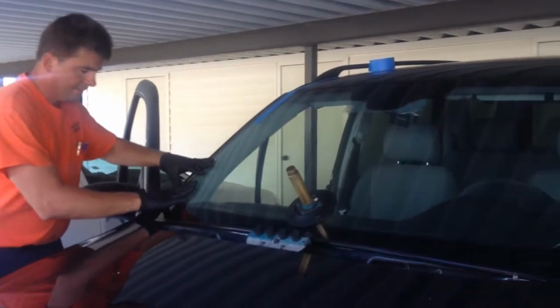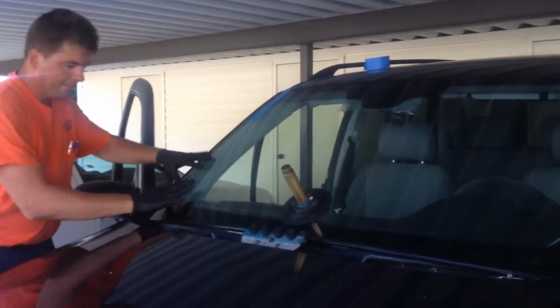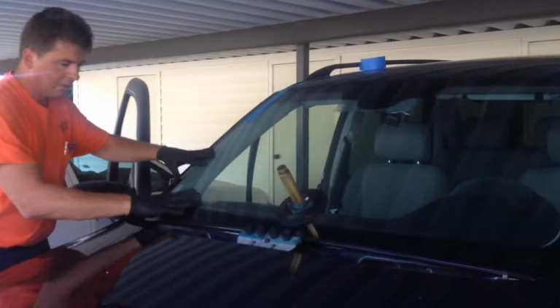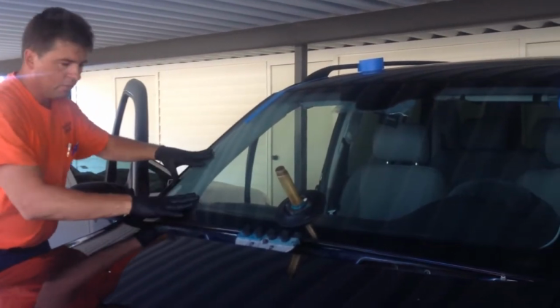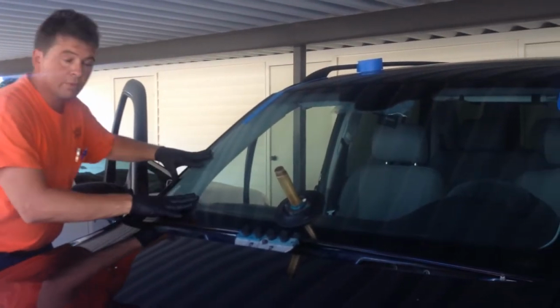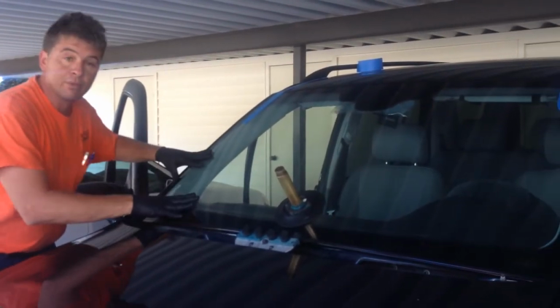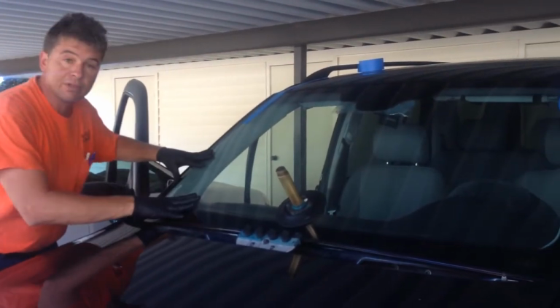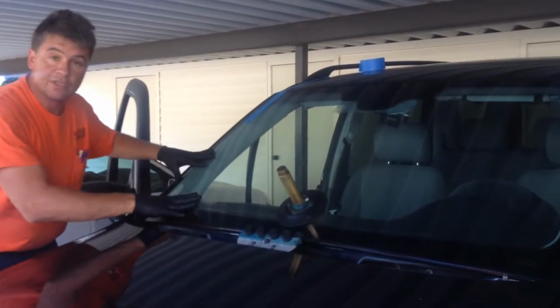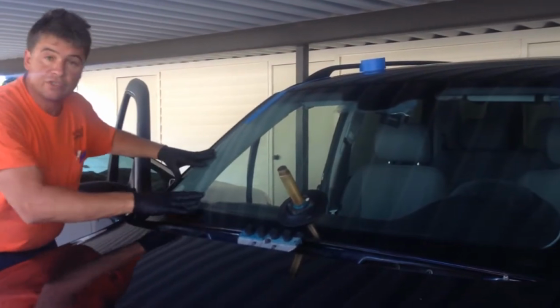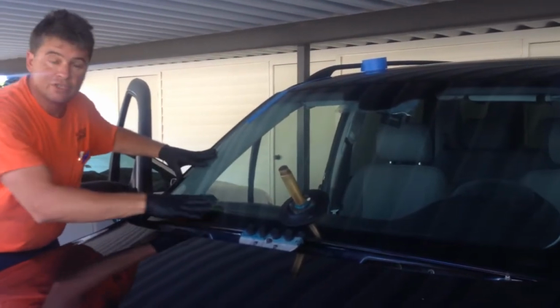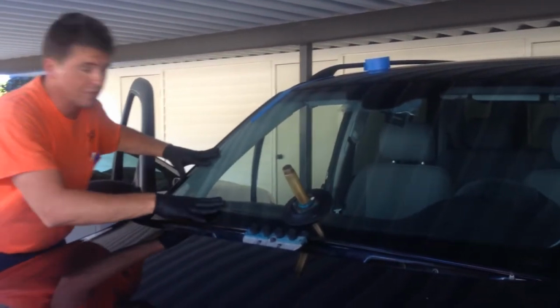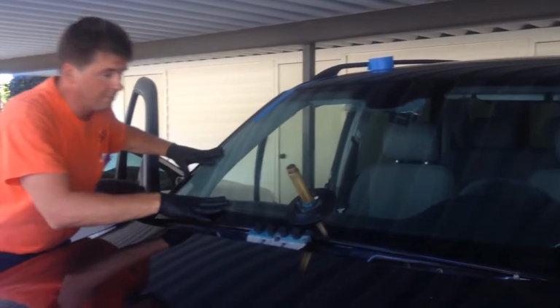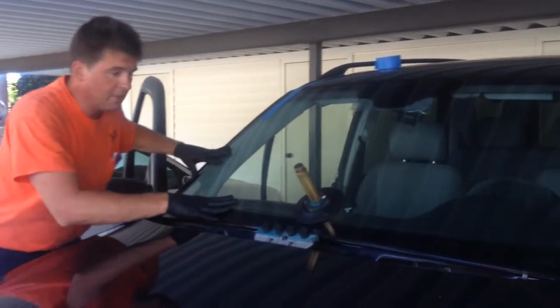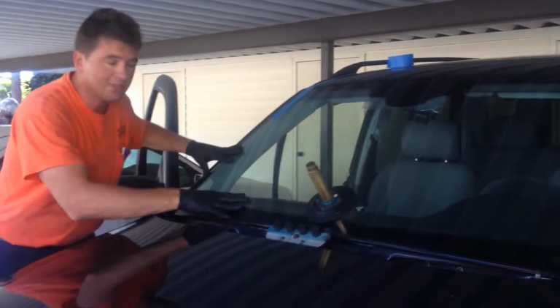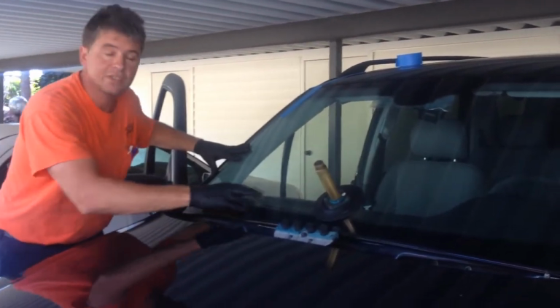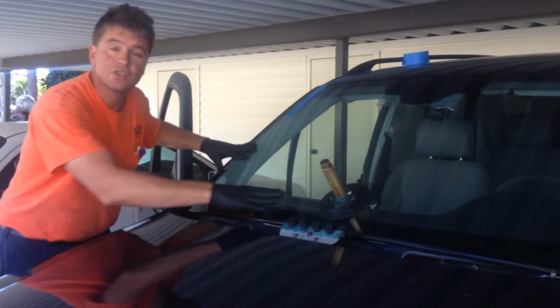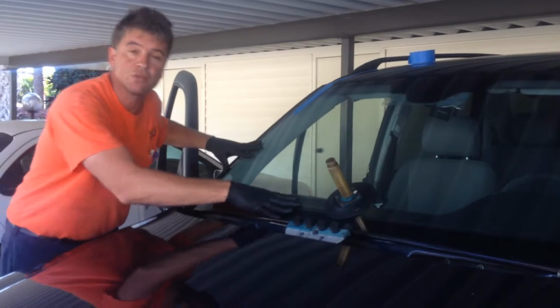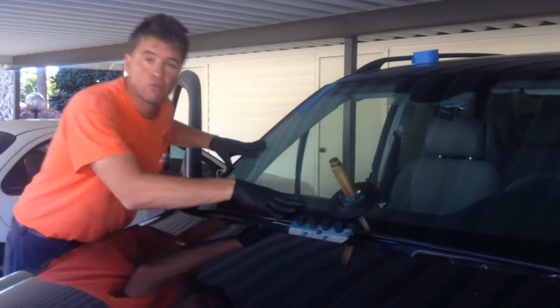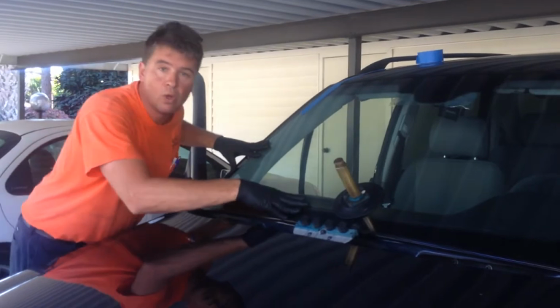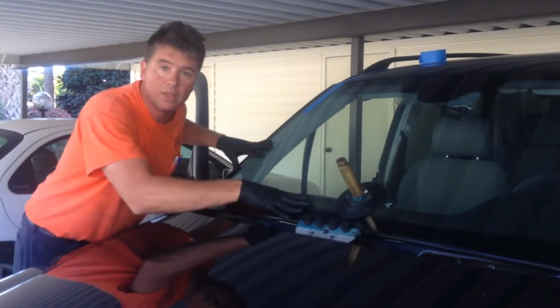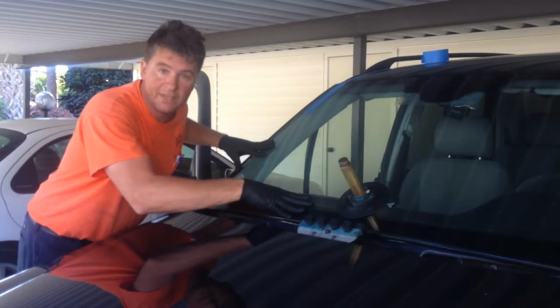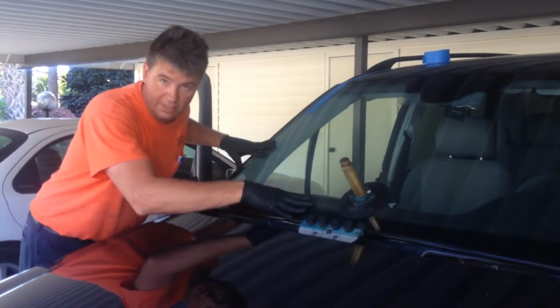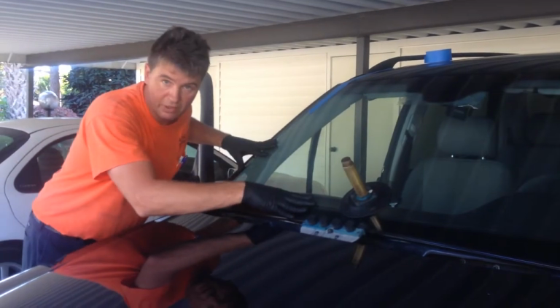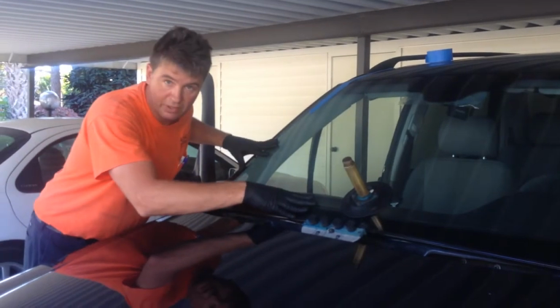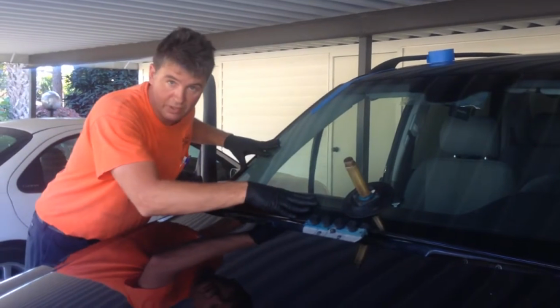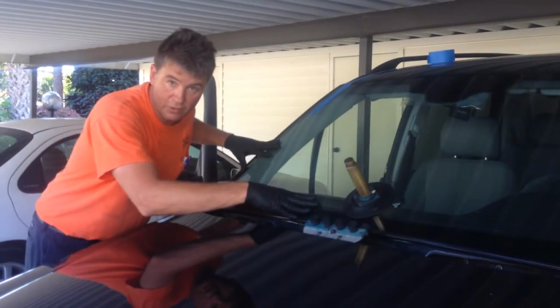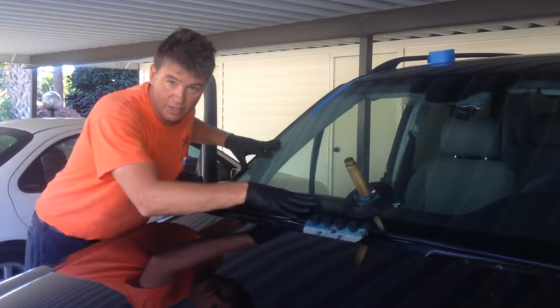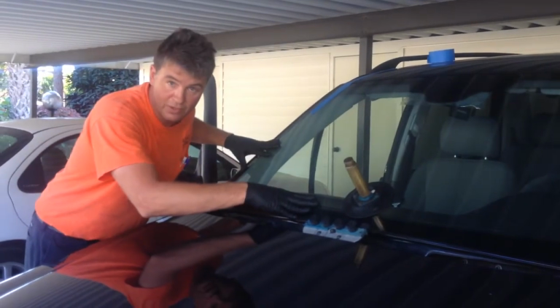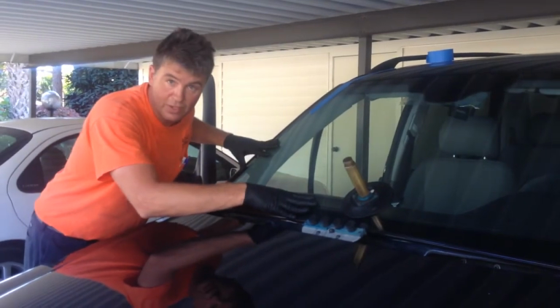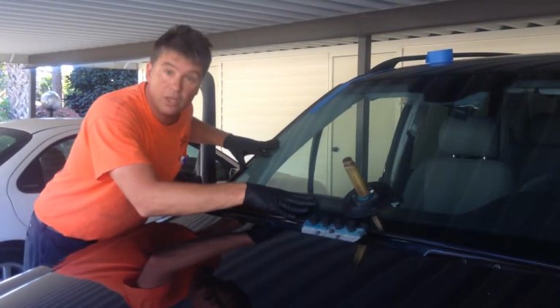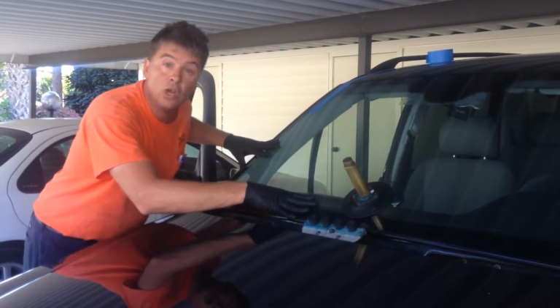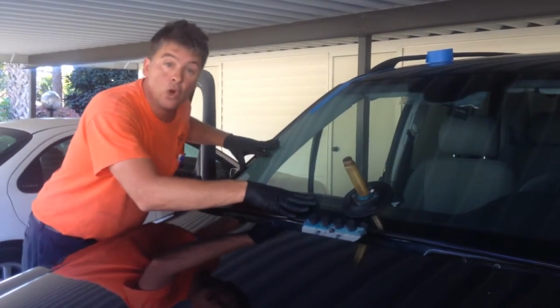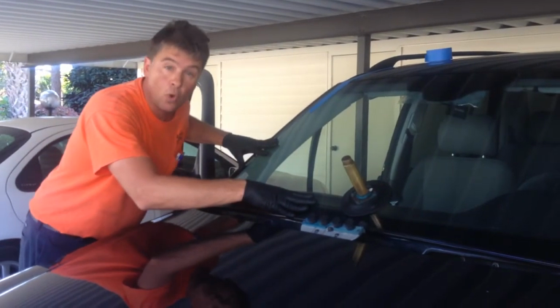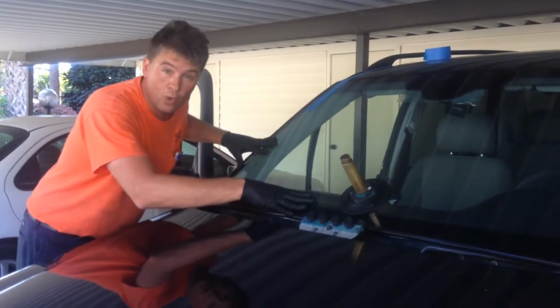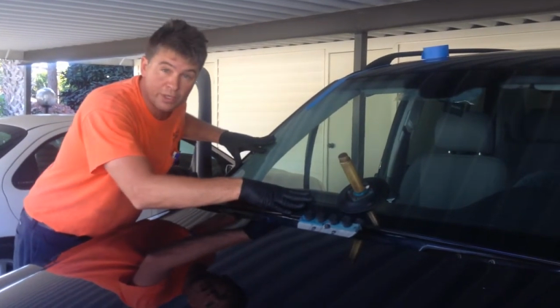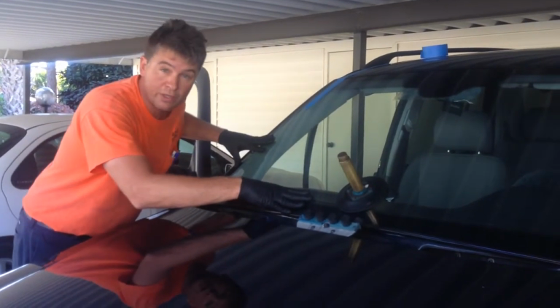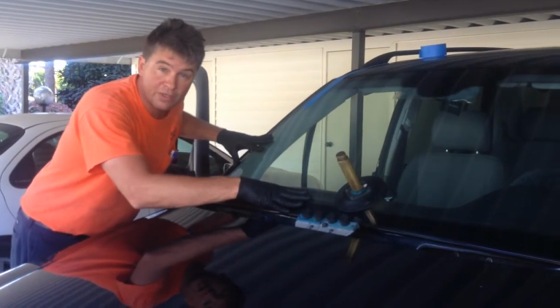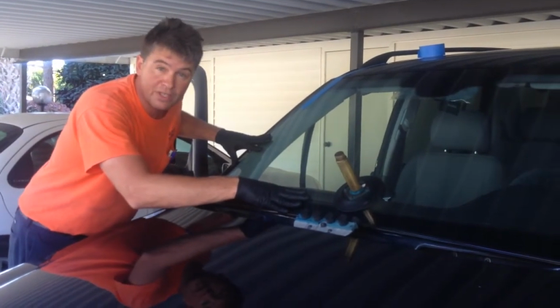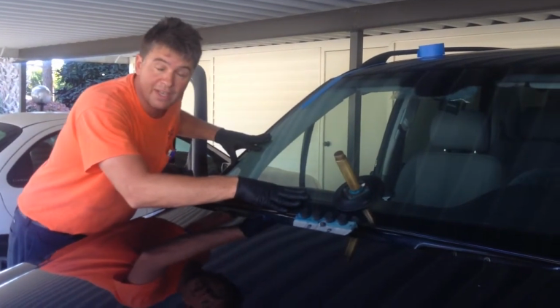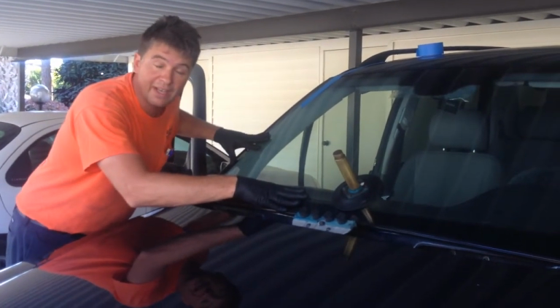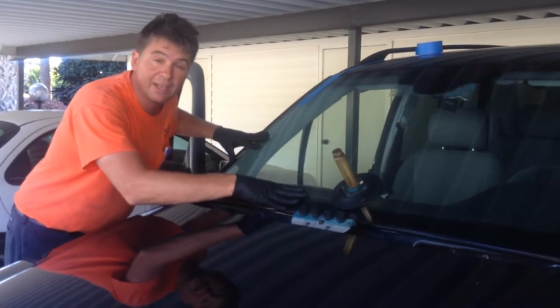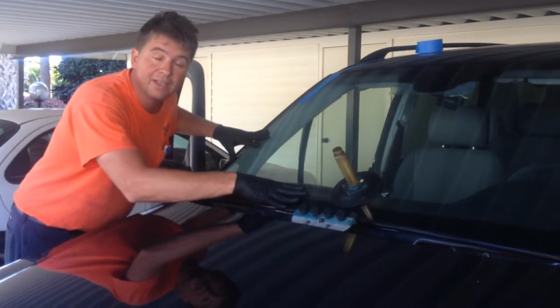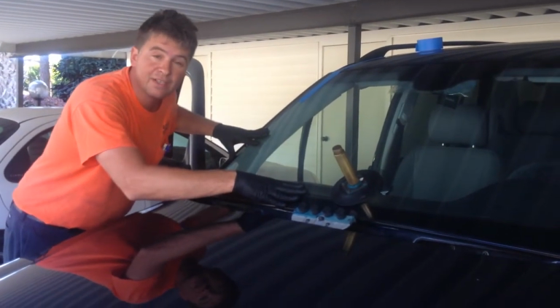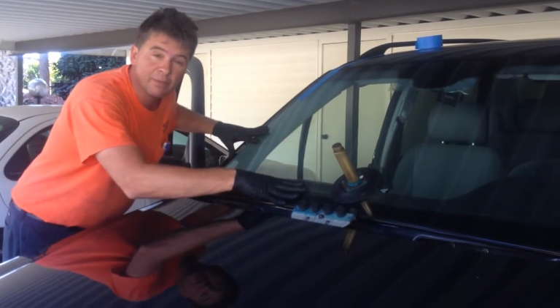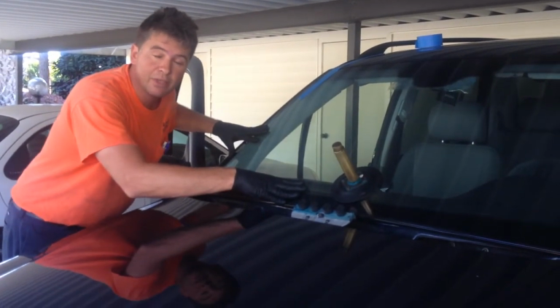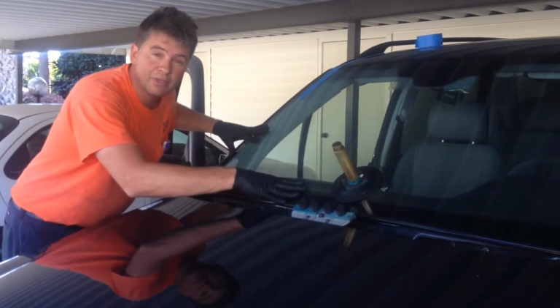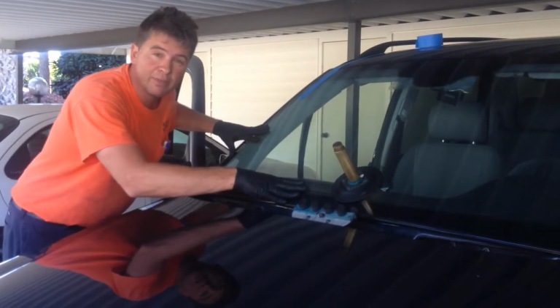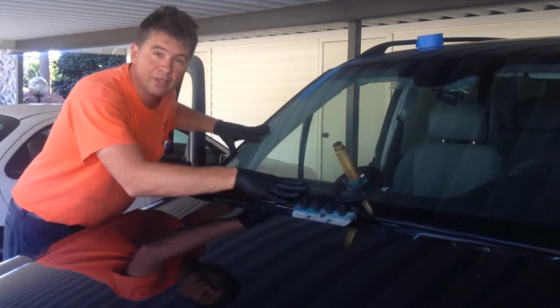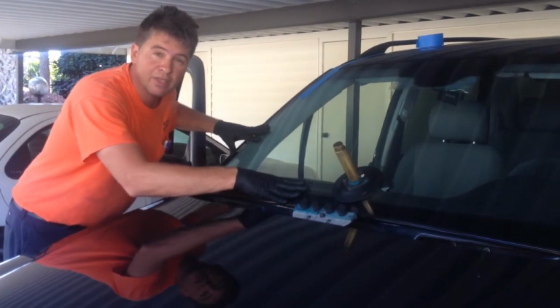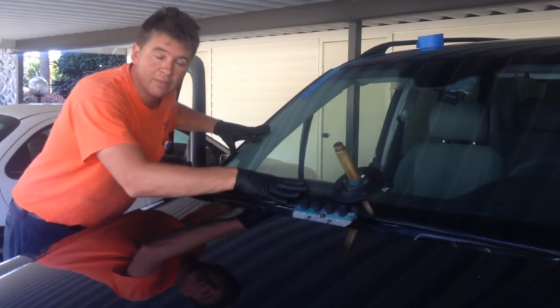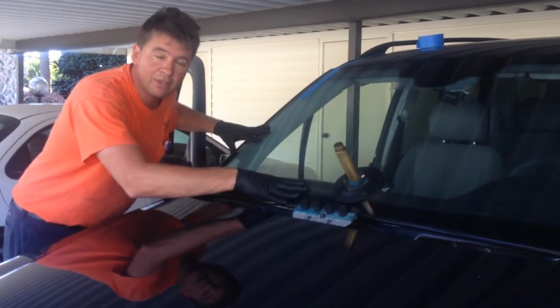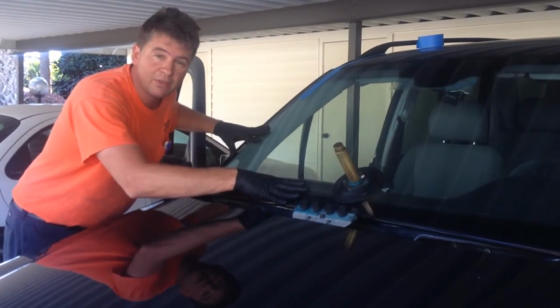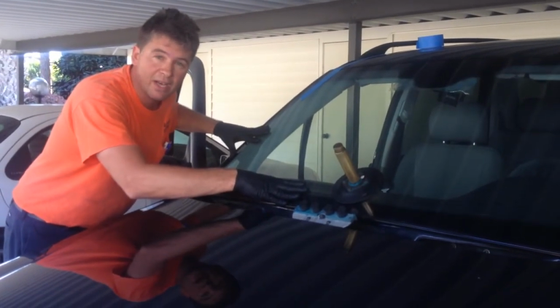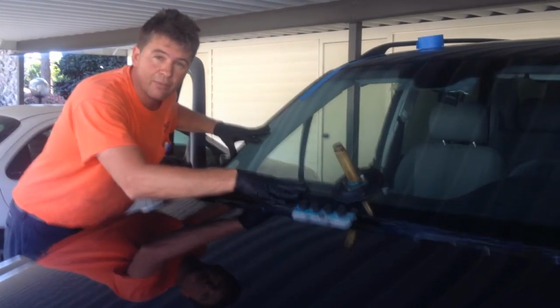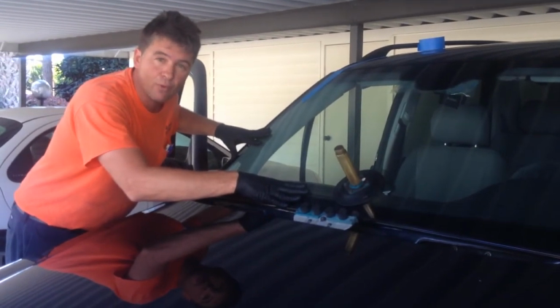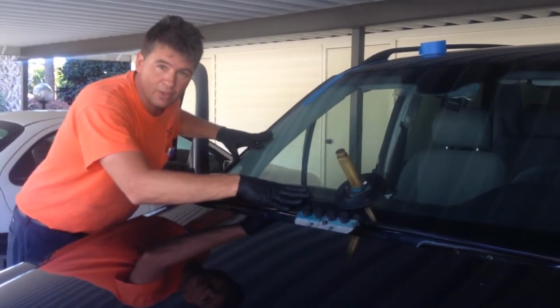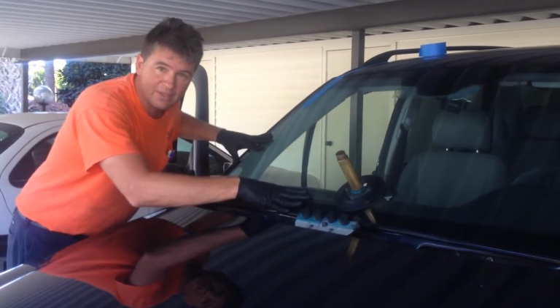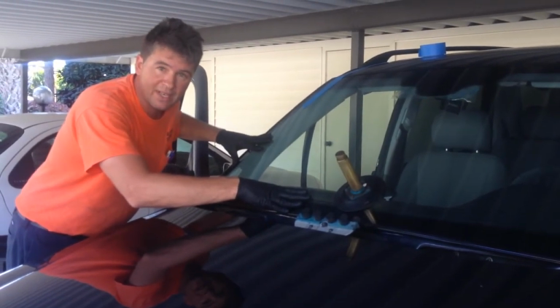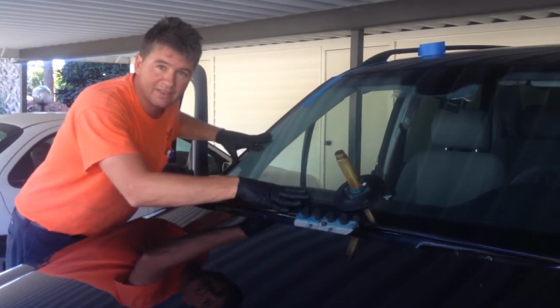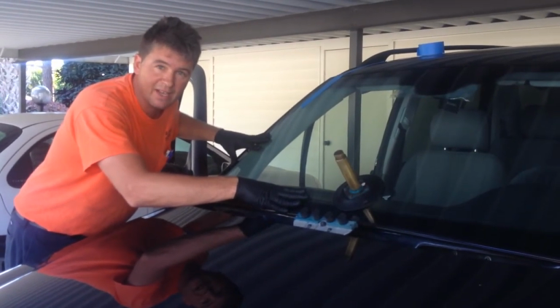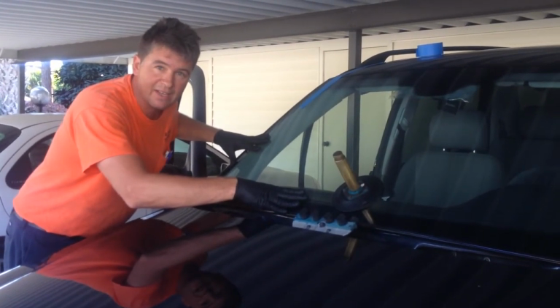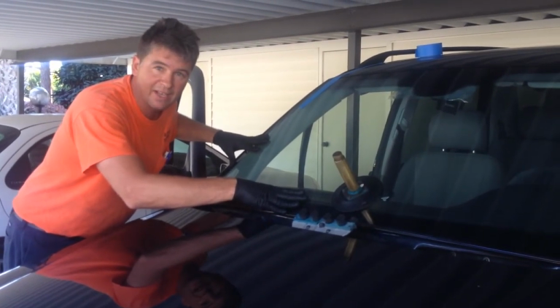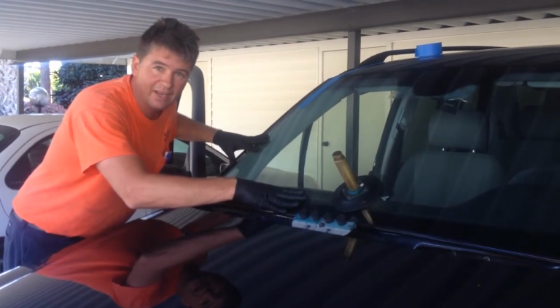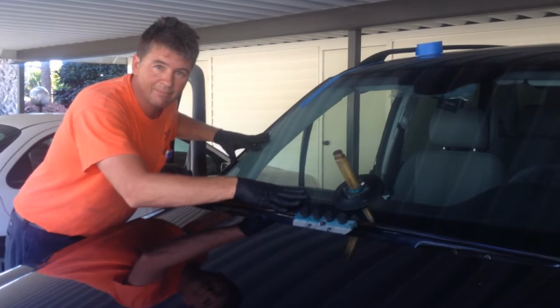When precision is a must, it's the Rolodec you can trust. Order yours today at www.rolodec.net.